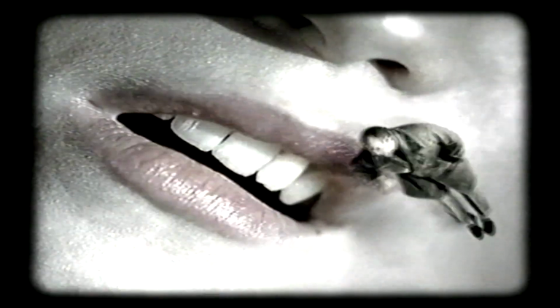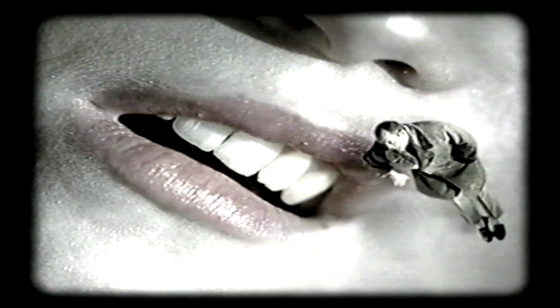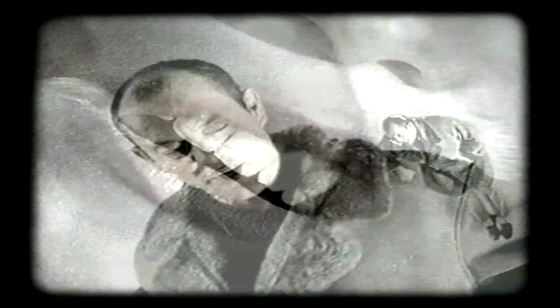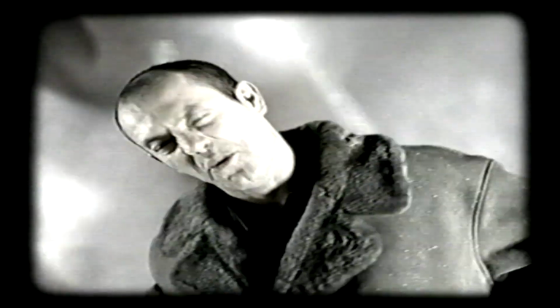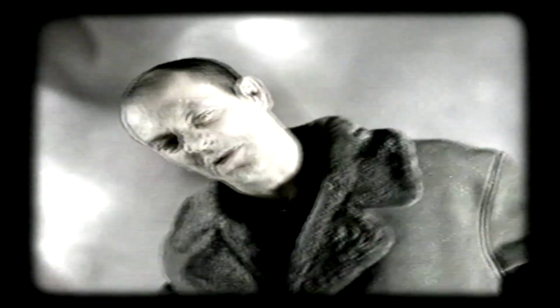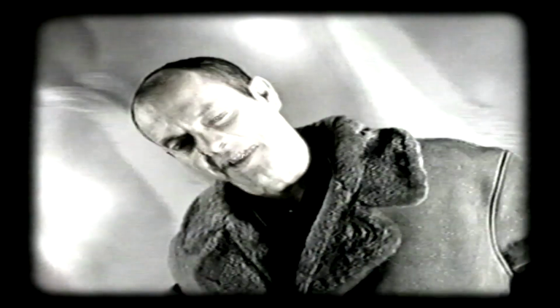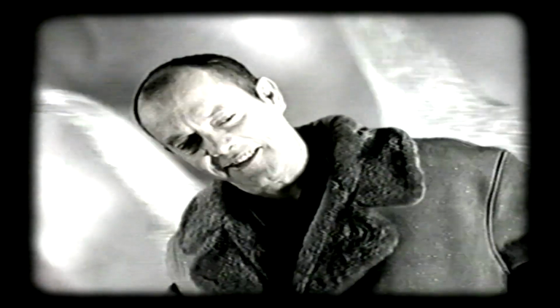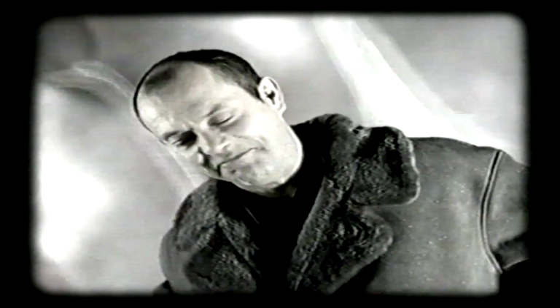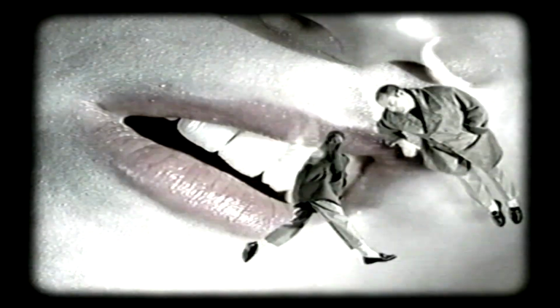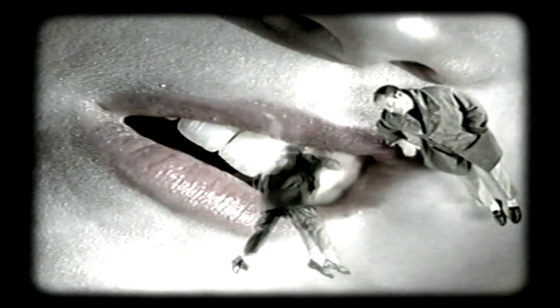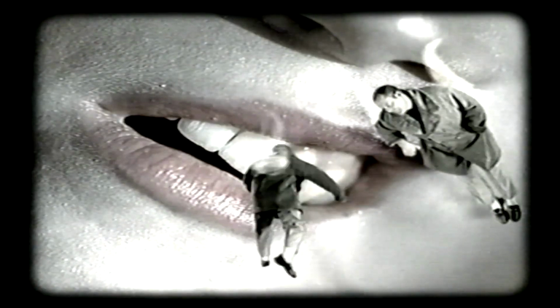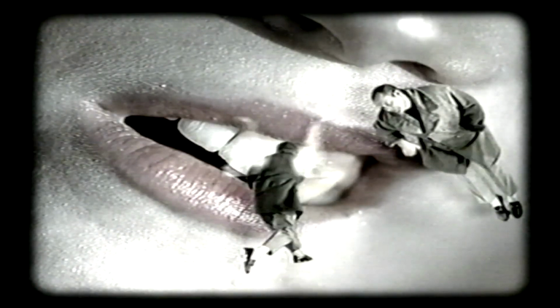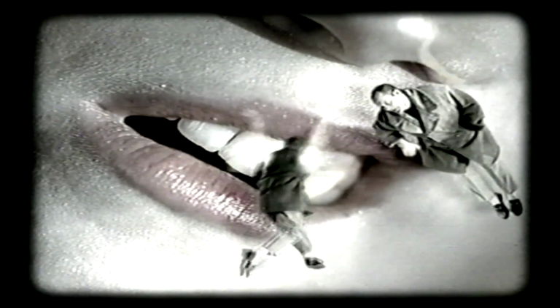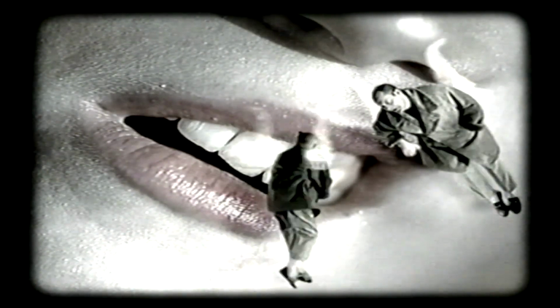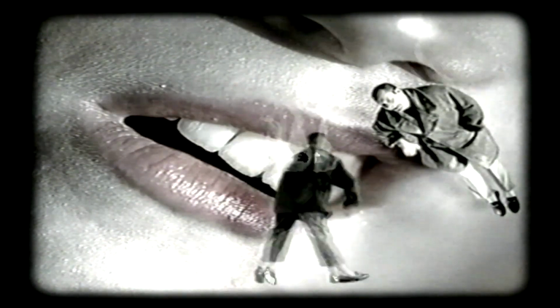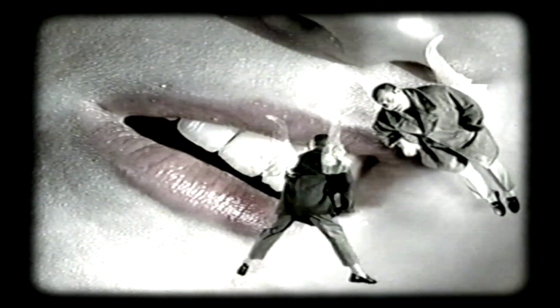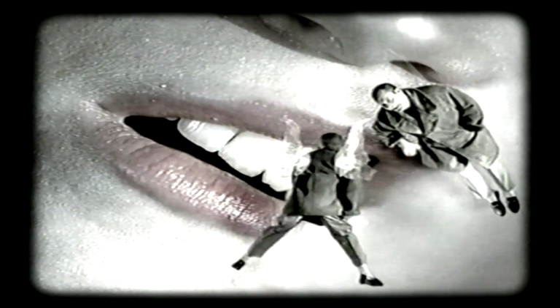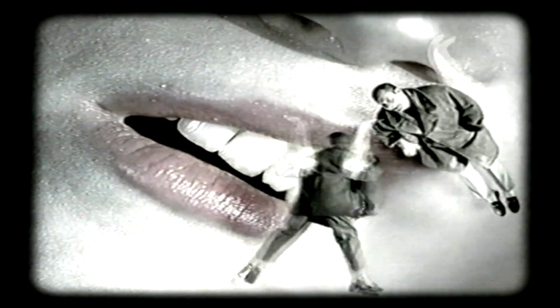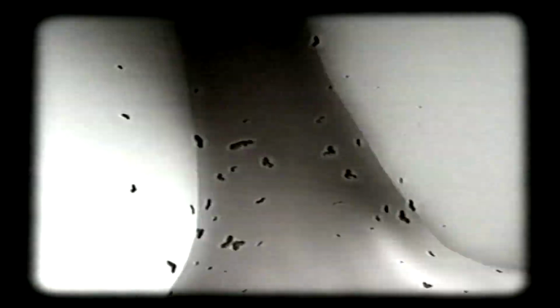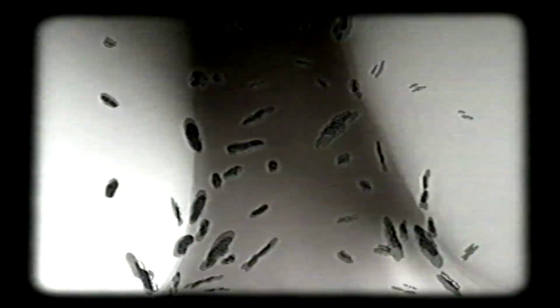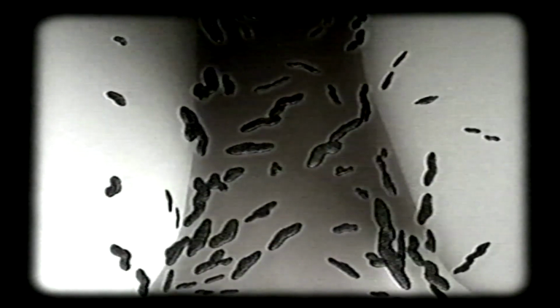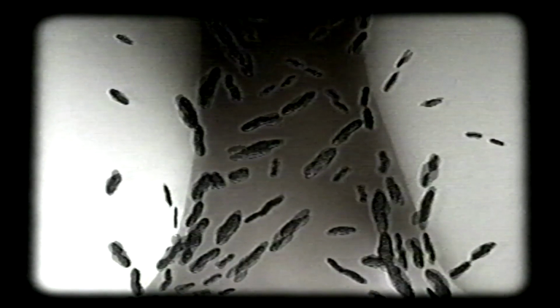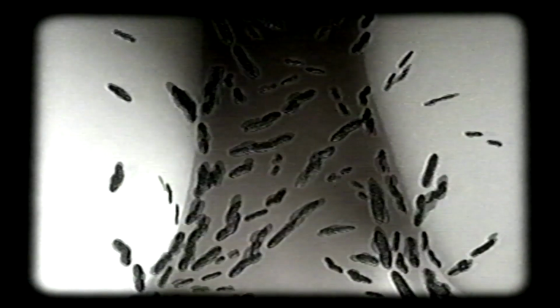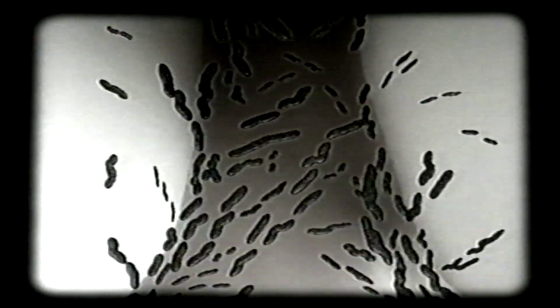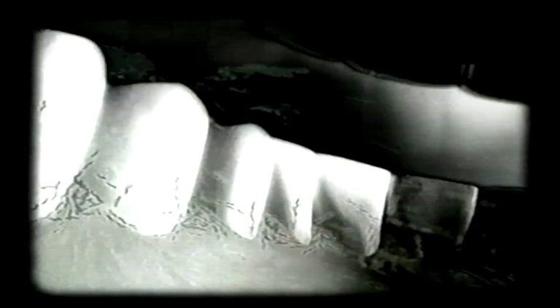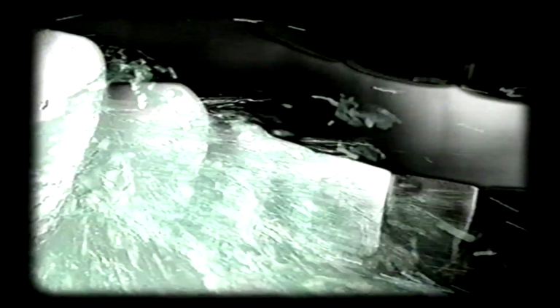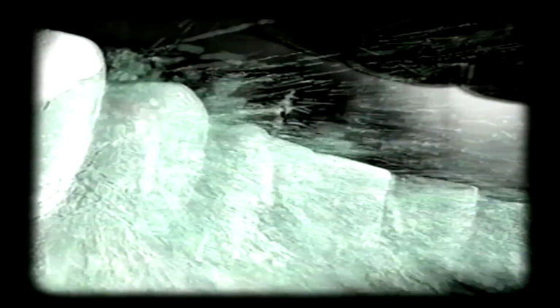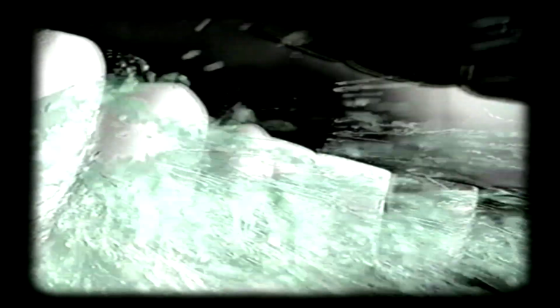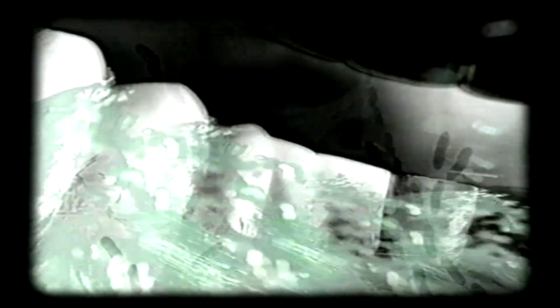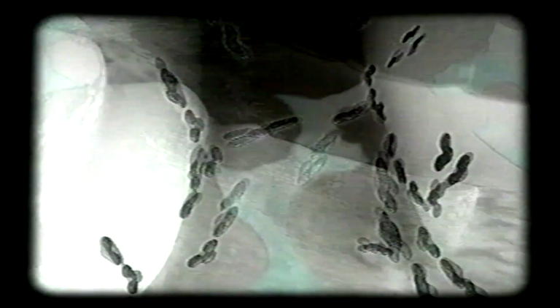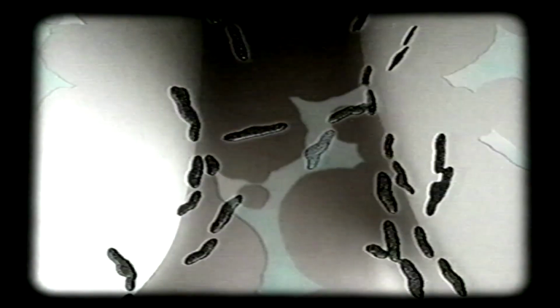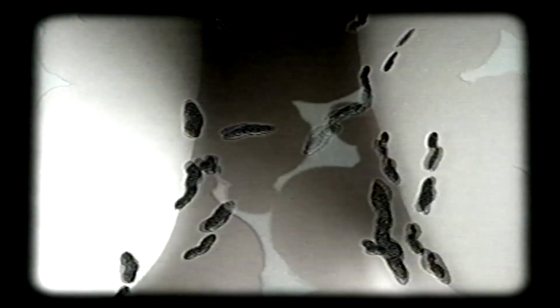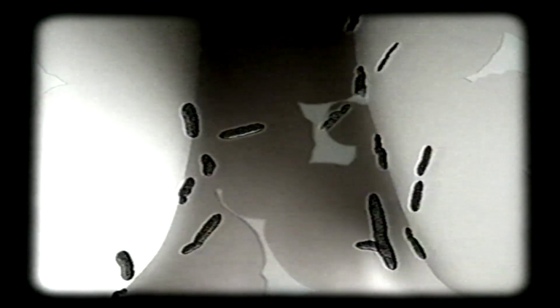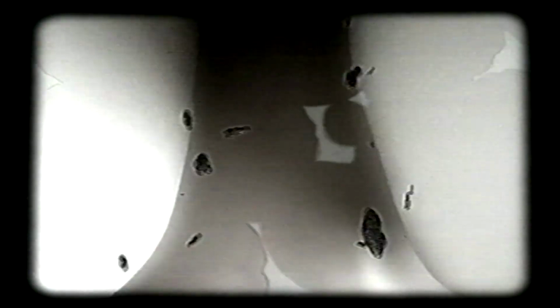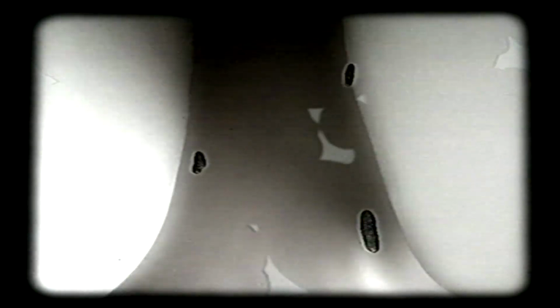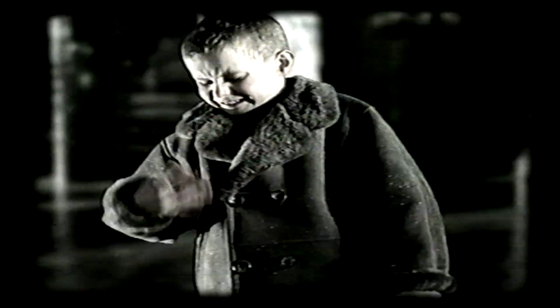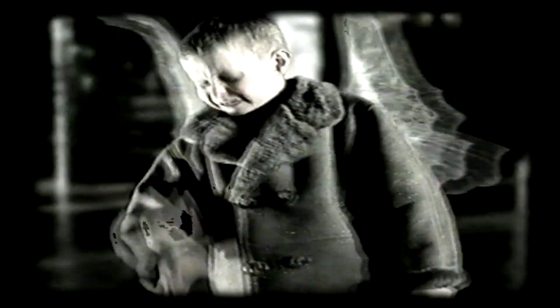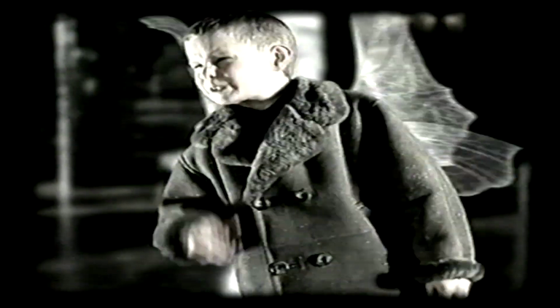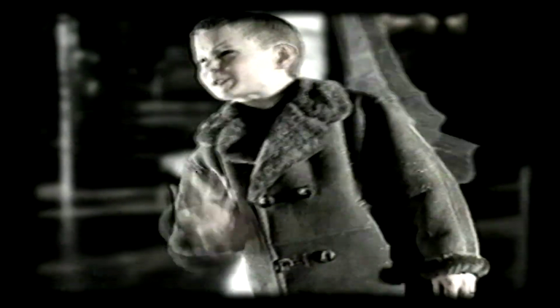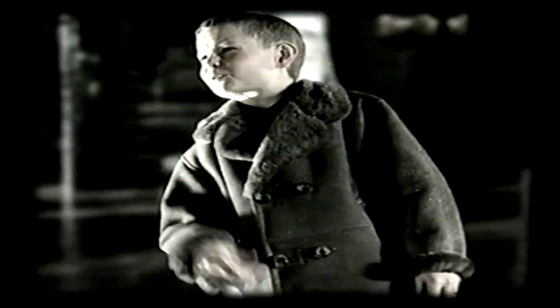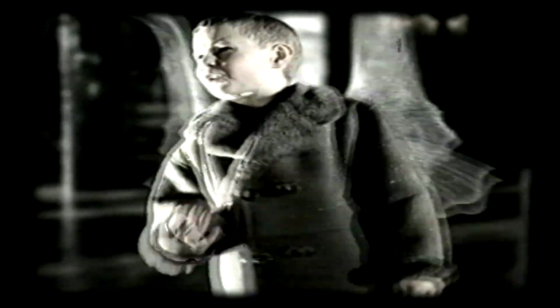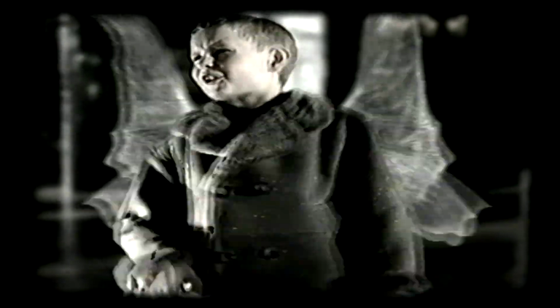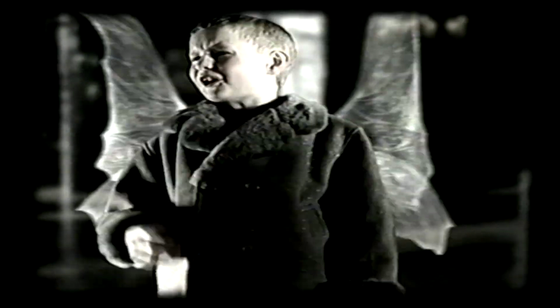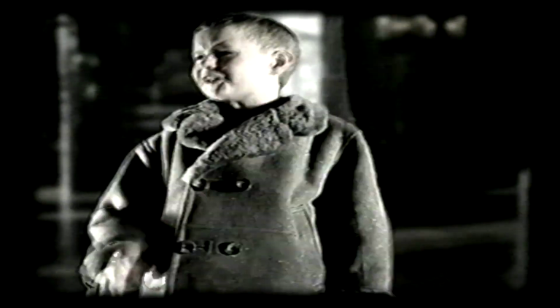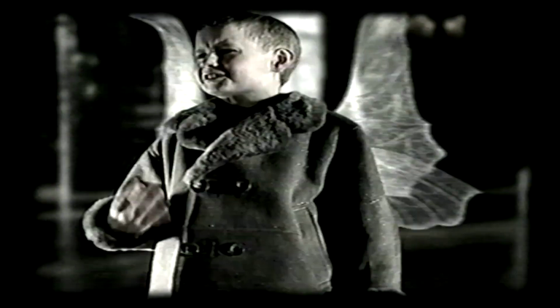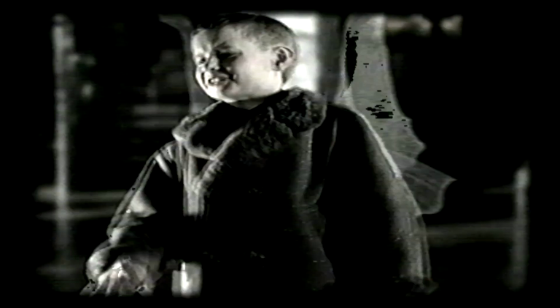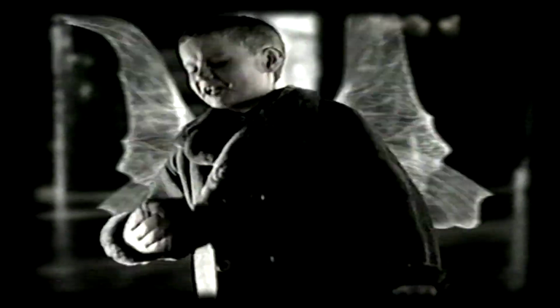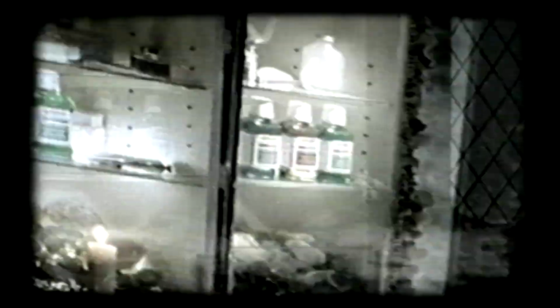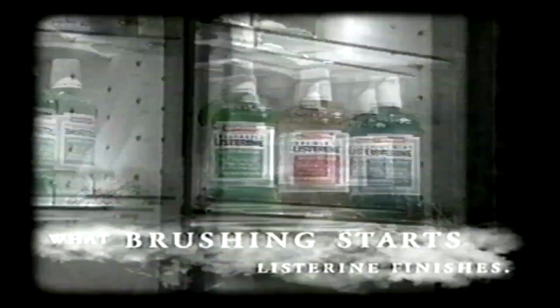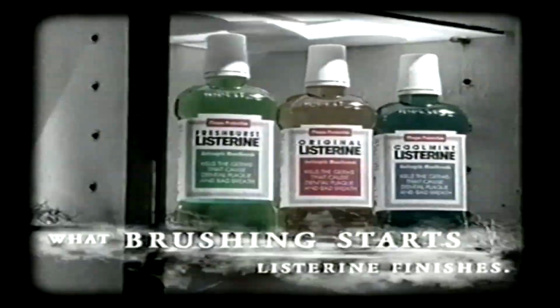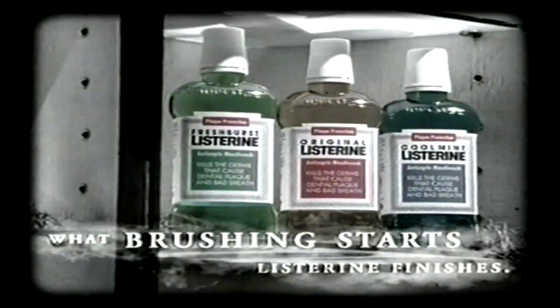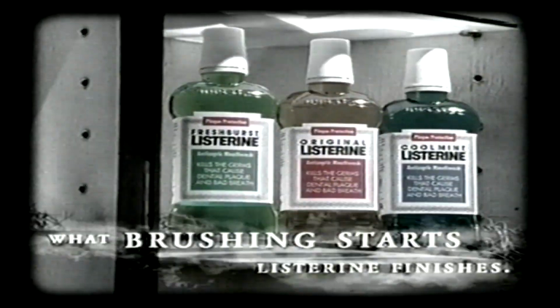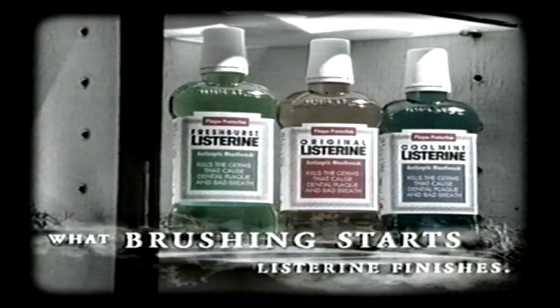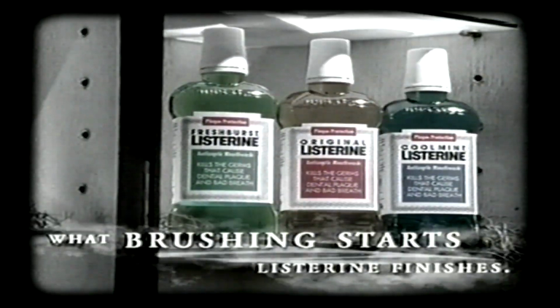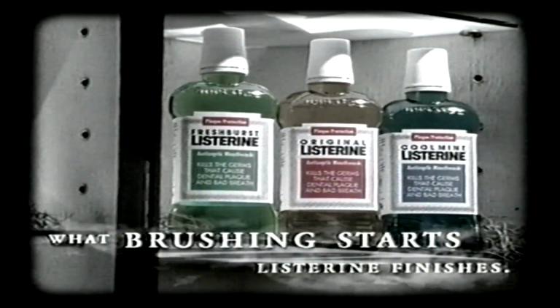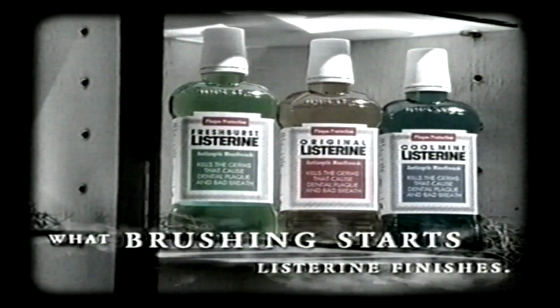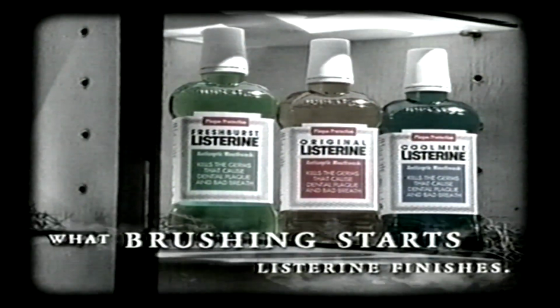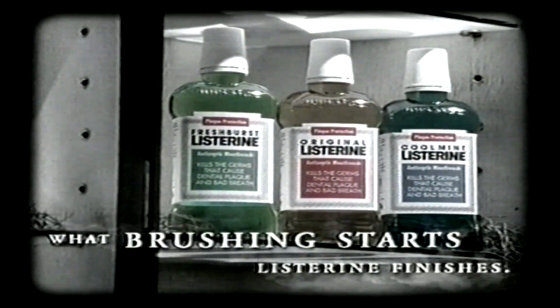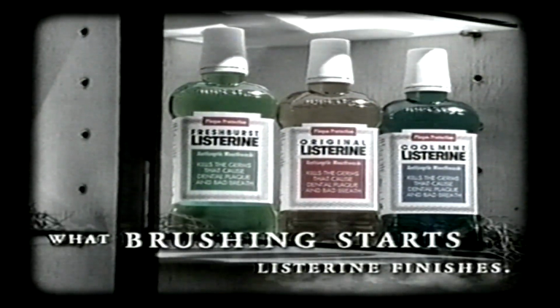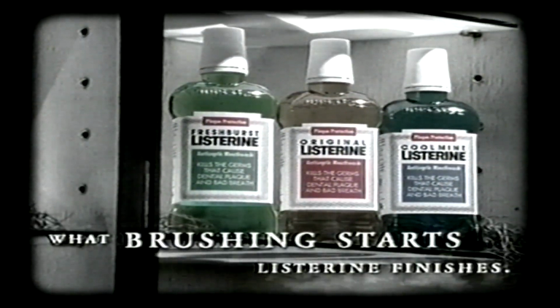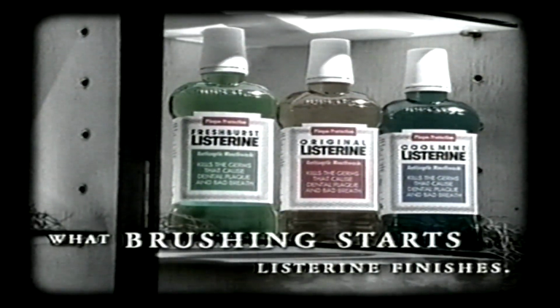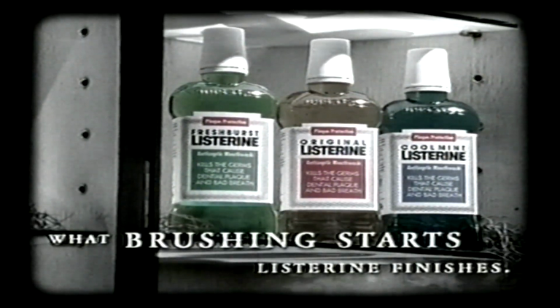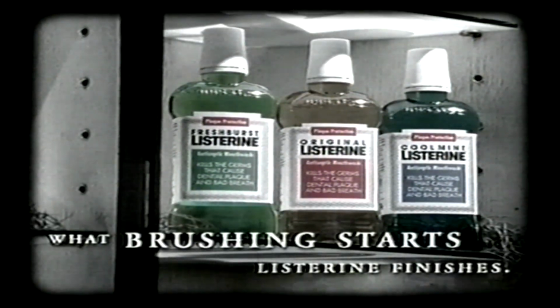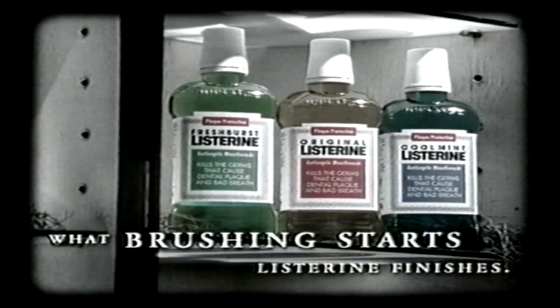Go on, son. It's itch! Listerine kills the bacteria between your teeth. They rock all day! Giving healthier teeth and gums.